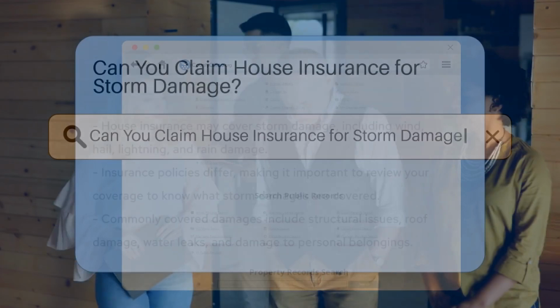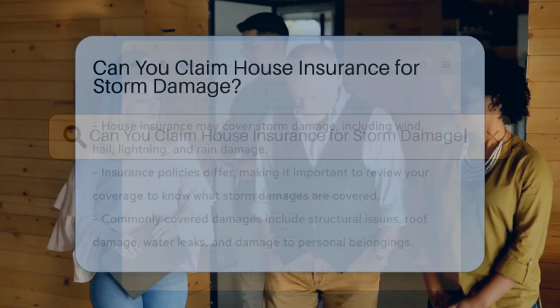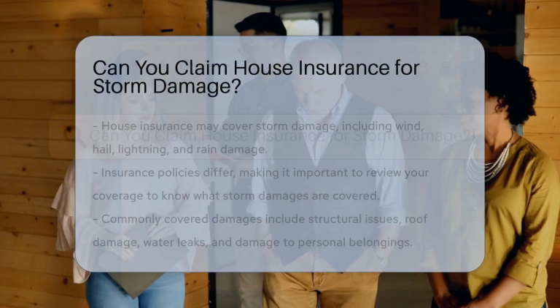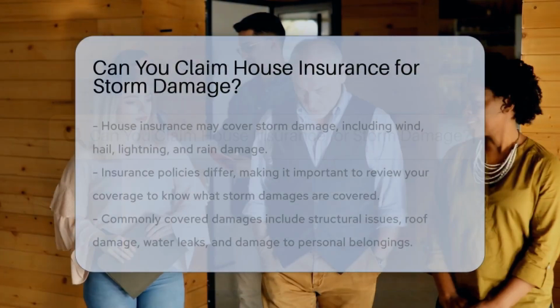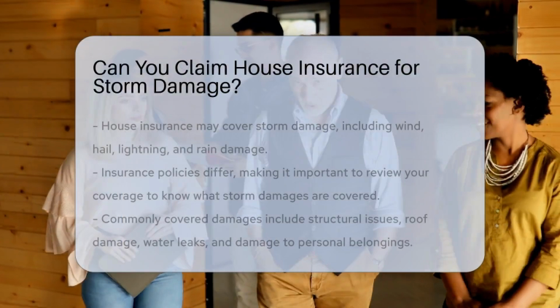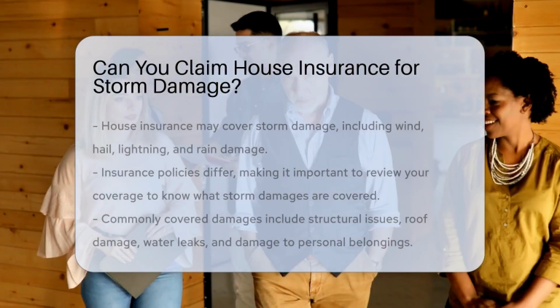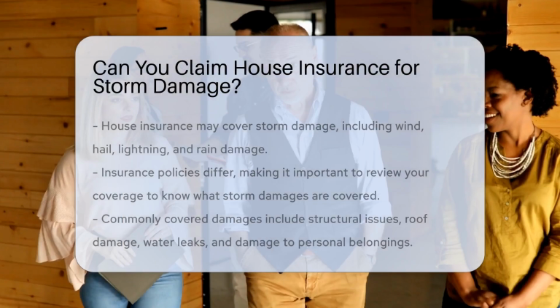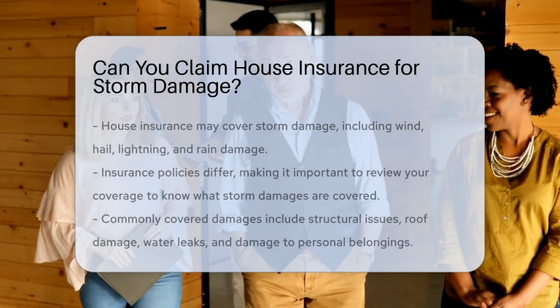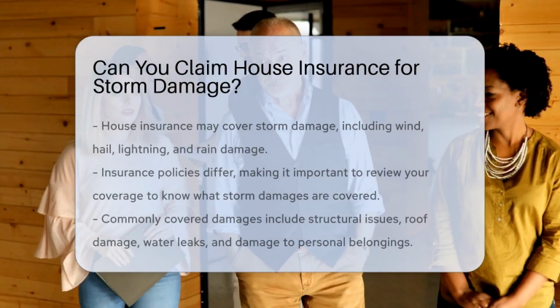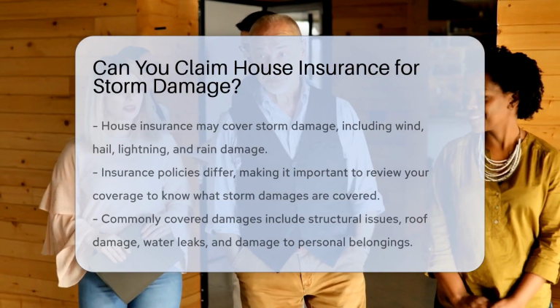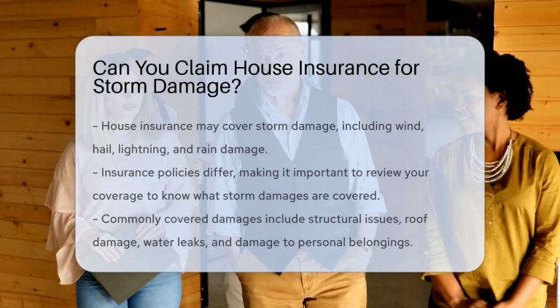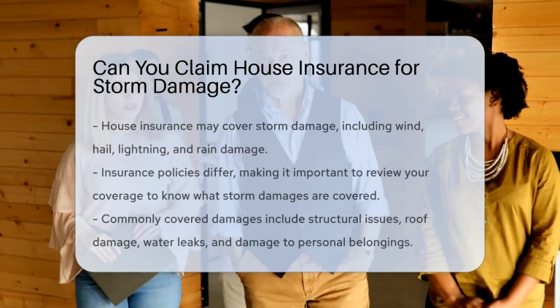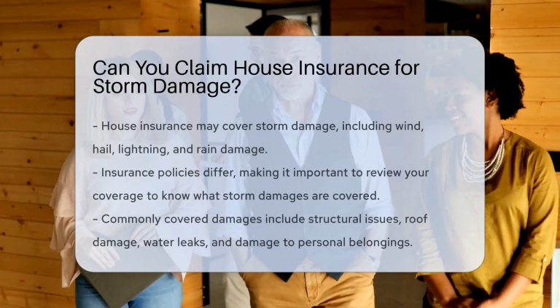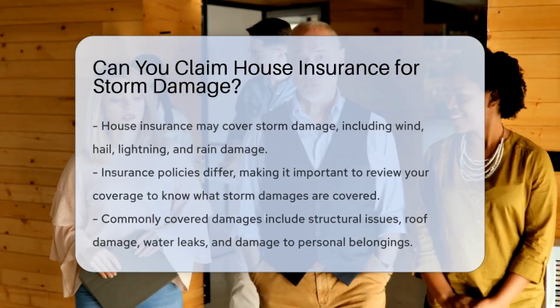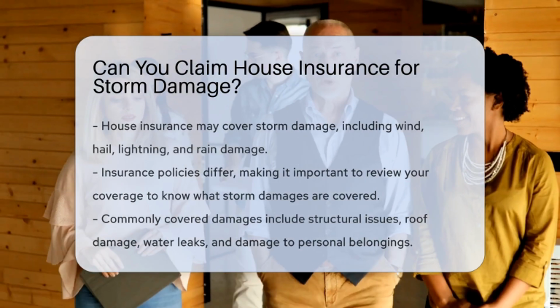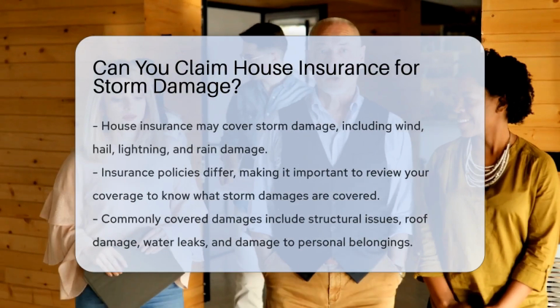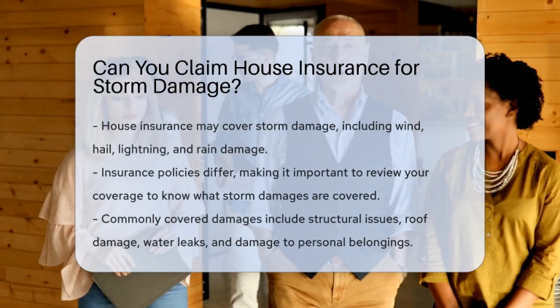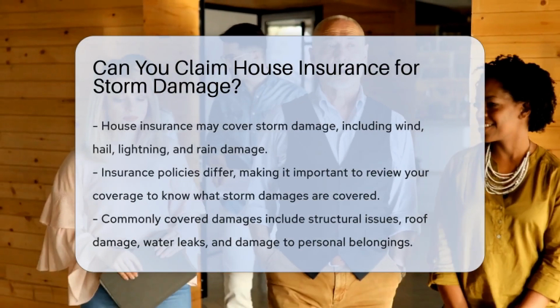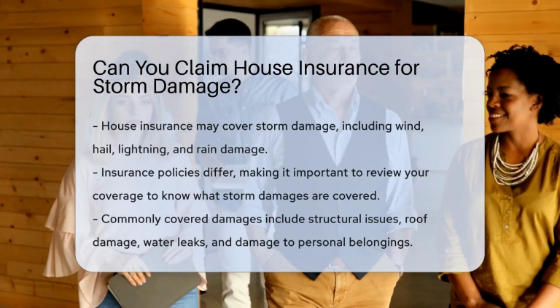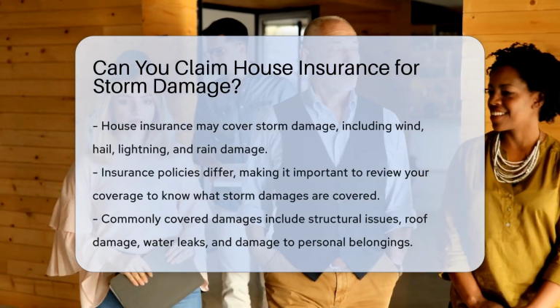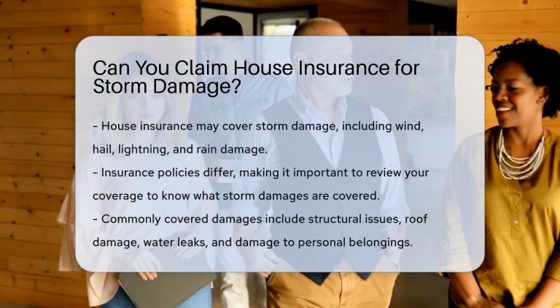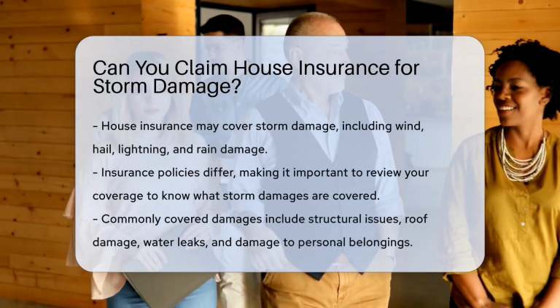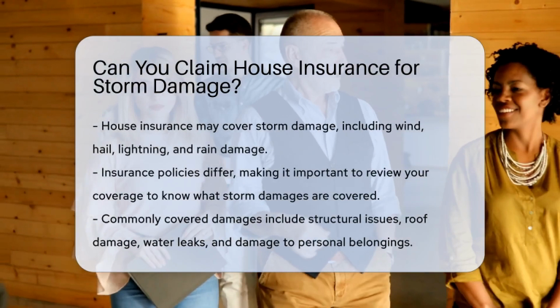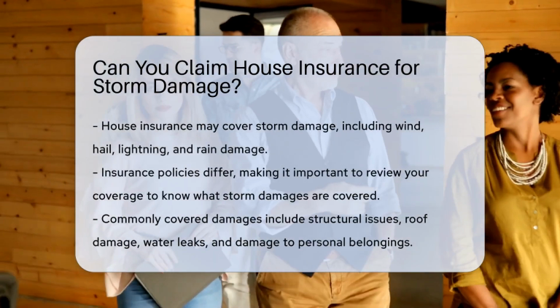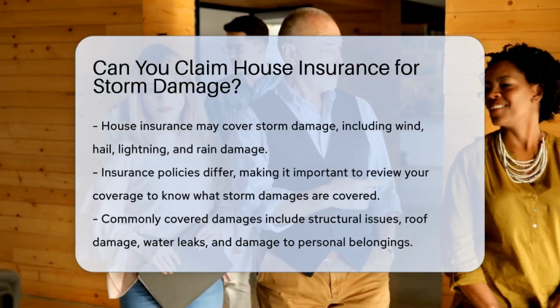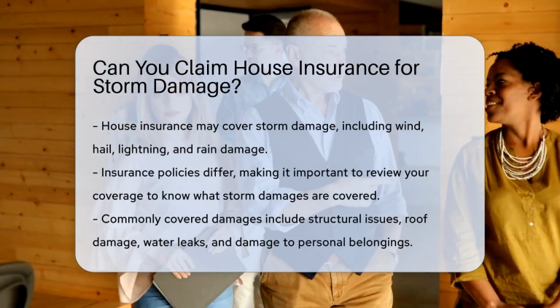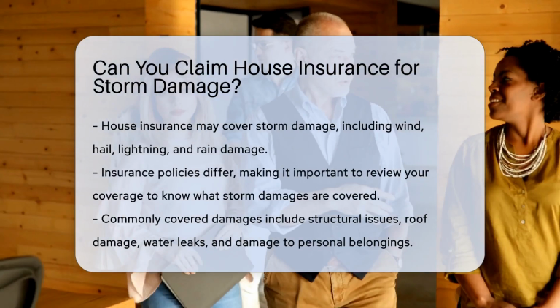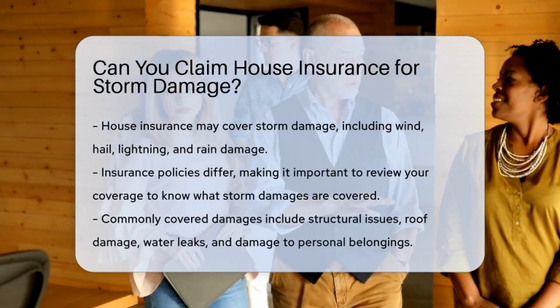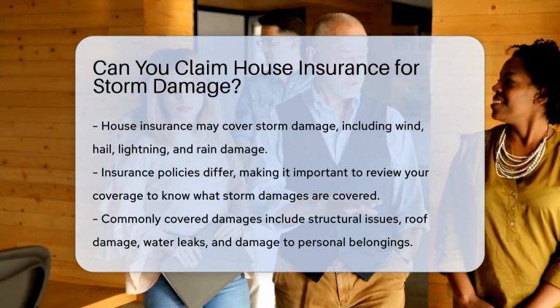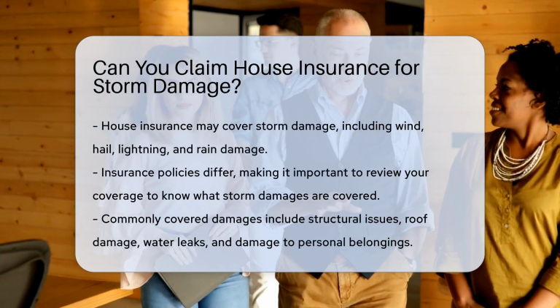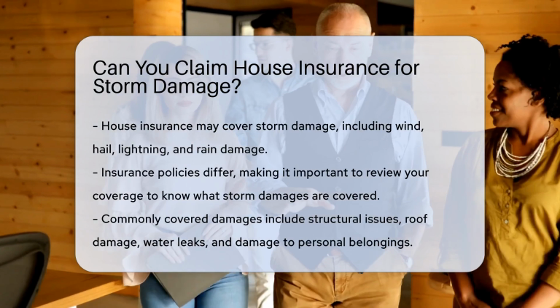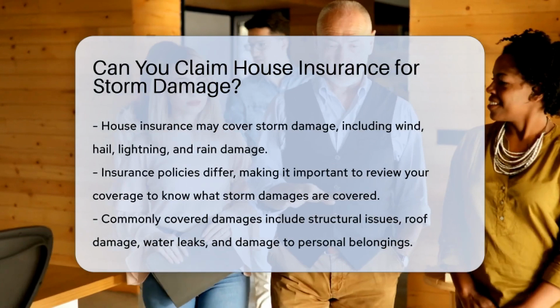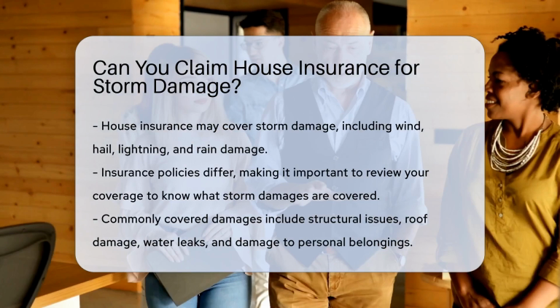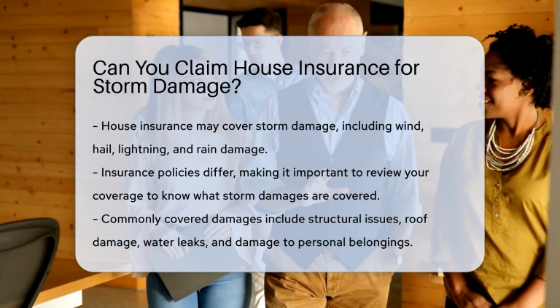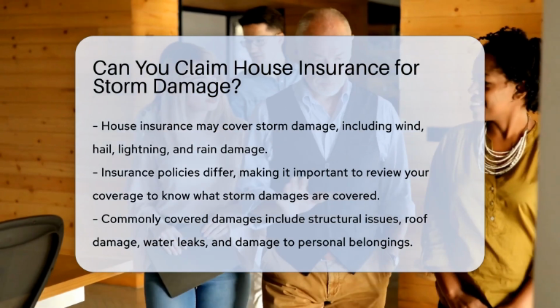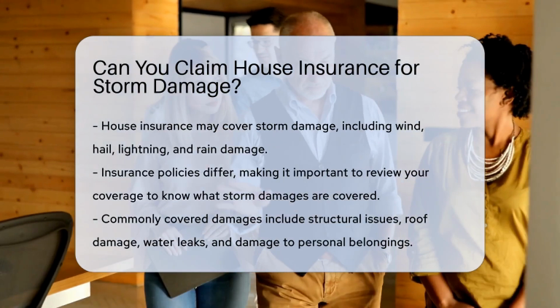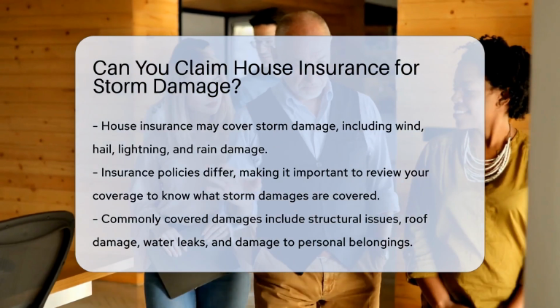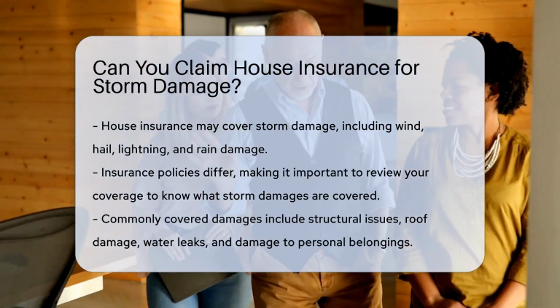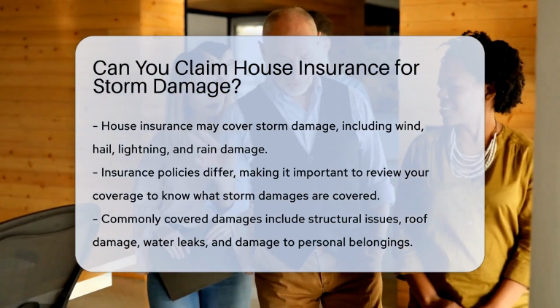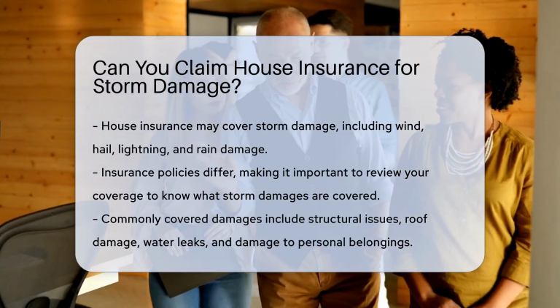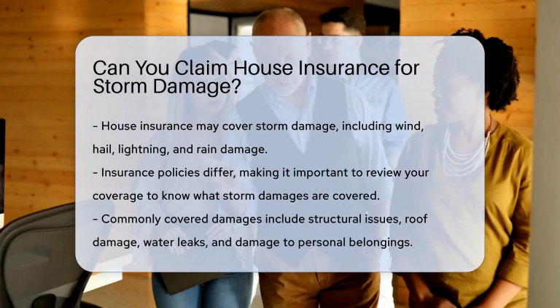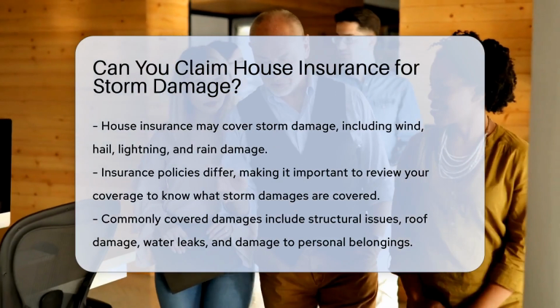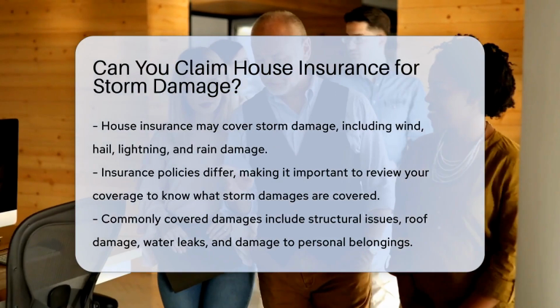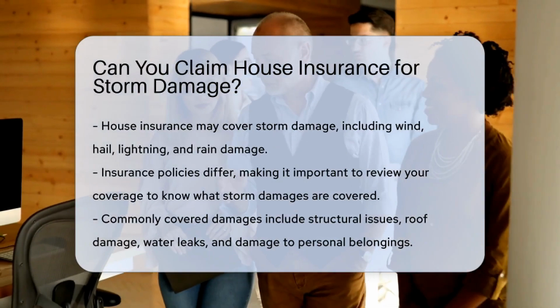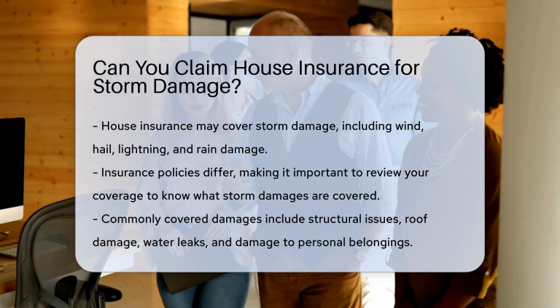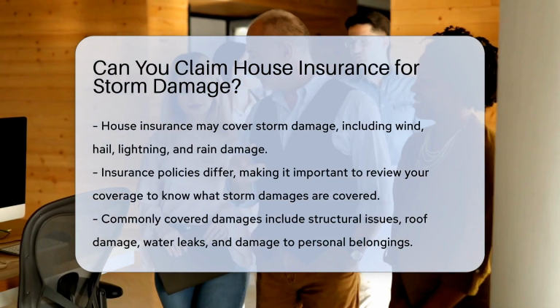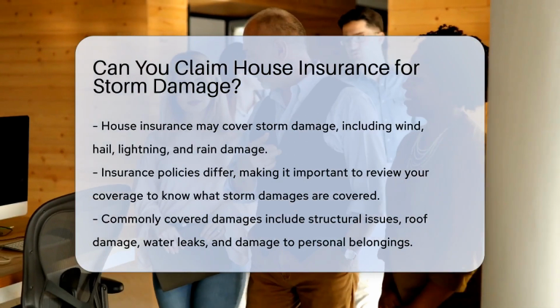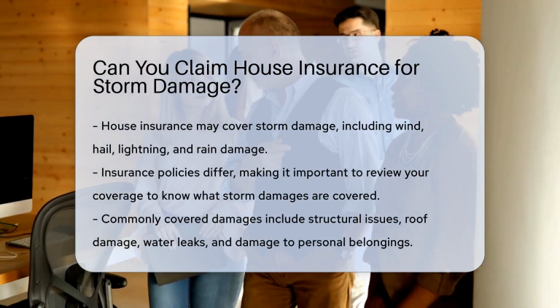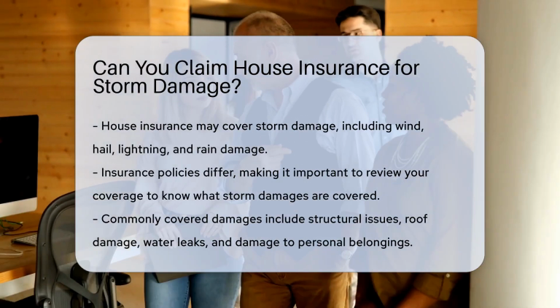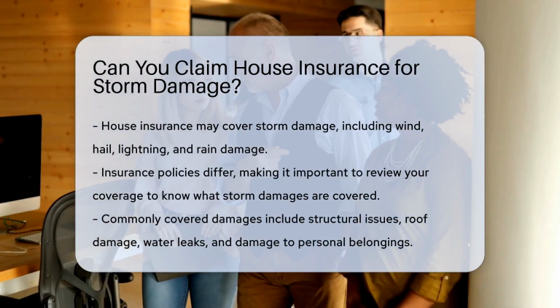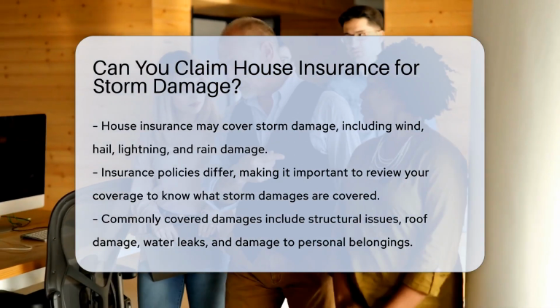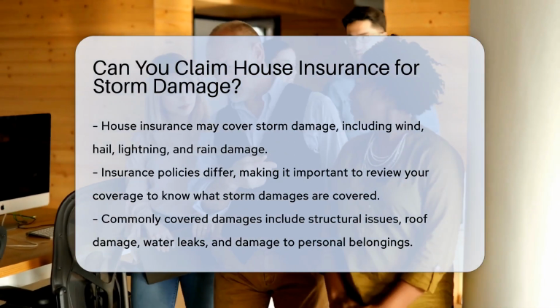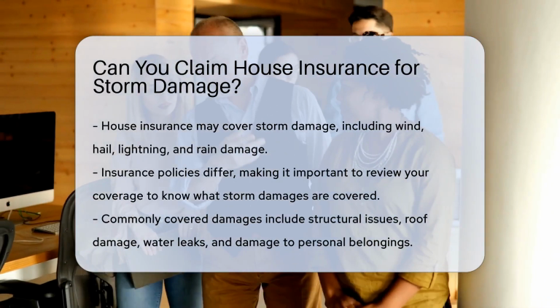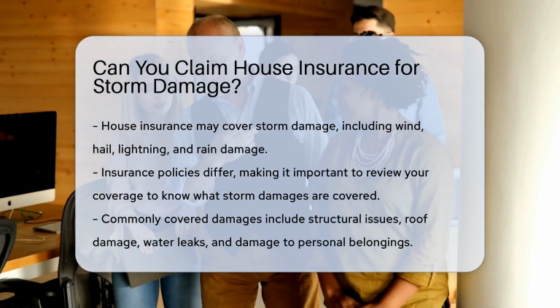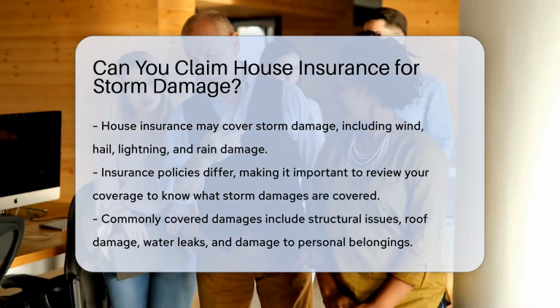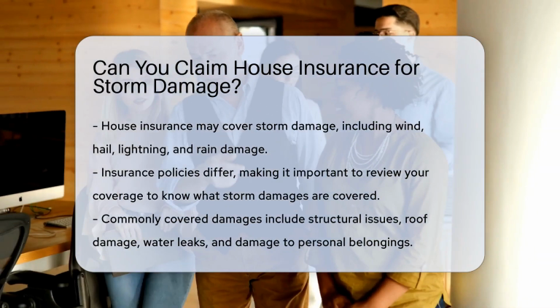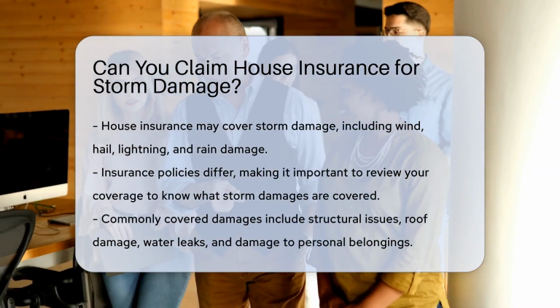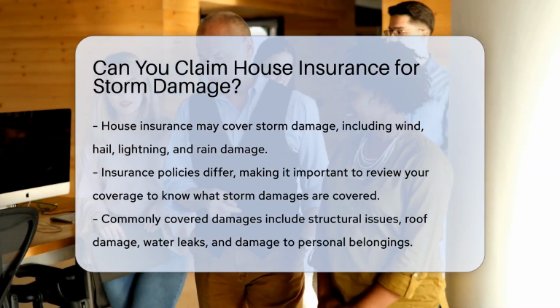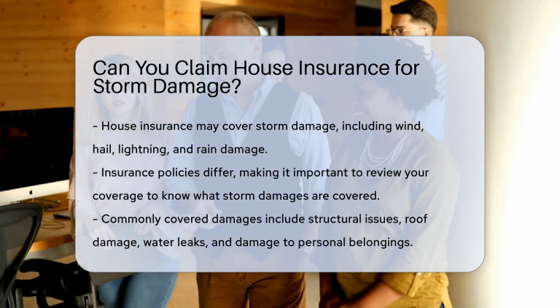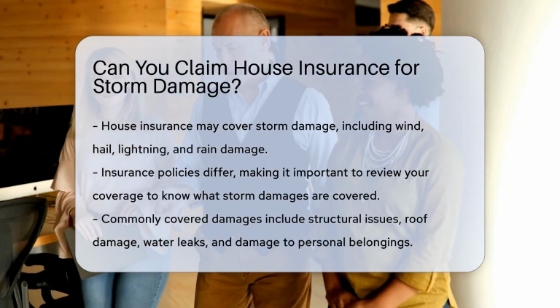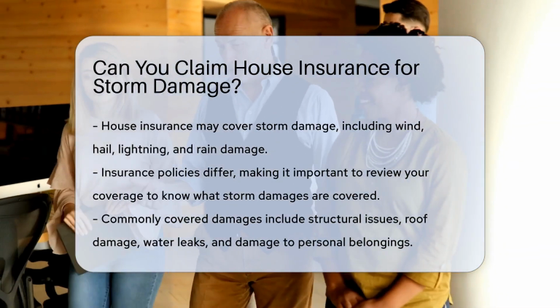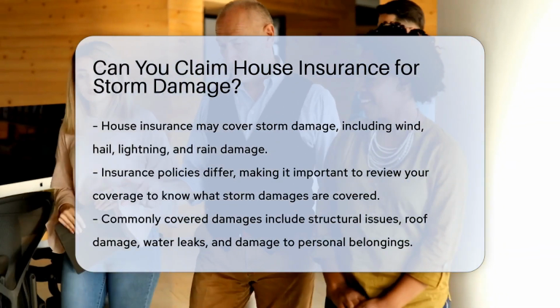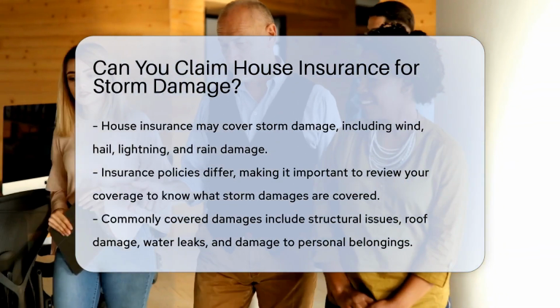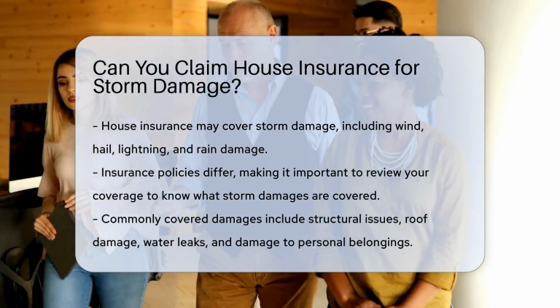House insurance may cover storm damage depending on the policy. It typically includes wind, hail, lightning, and rain damage.